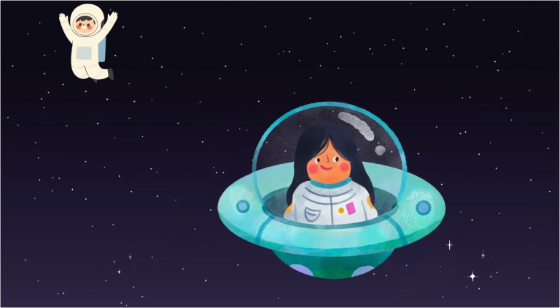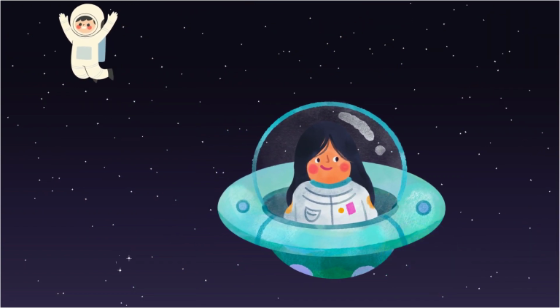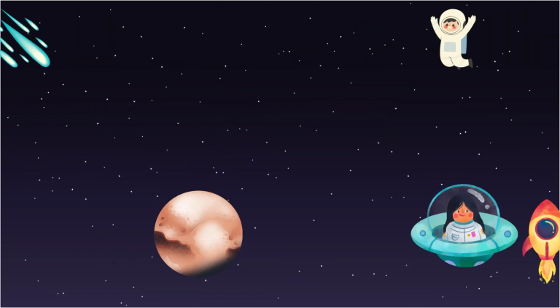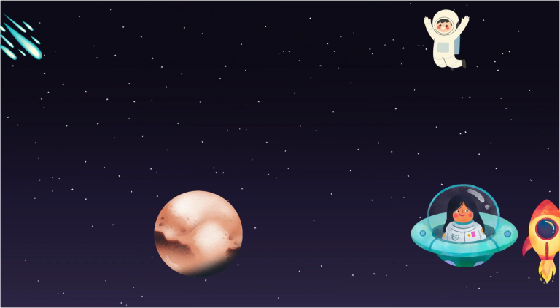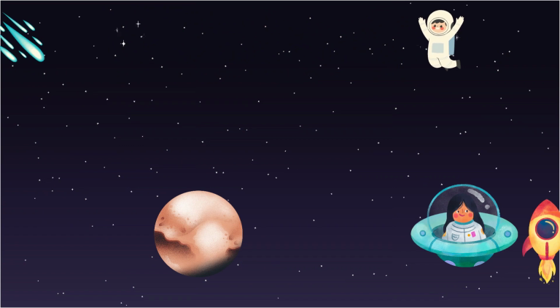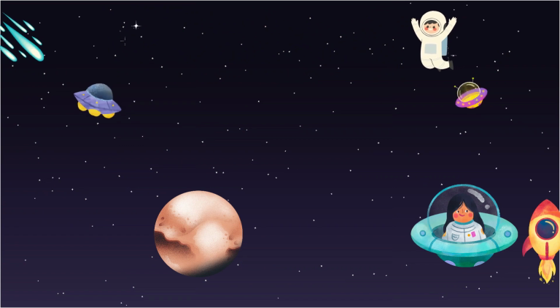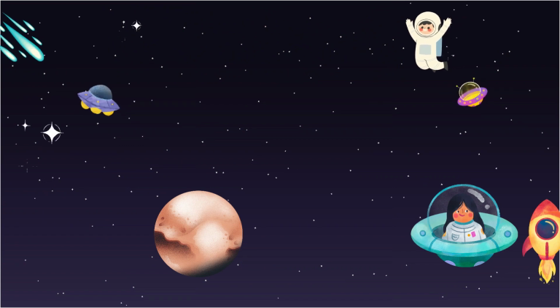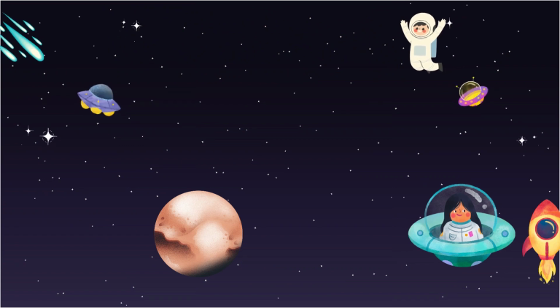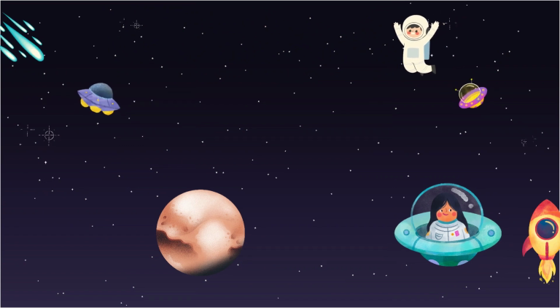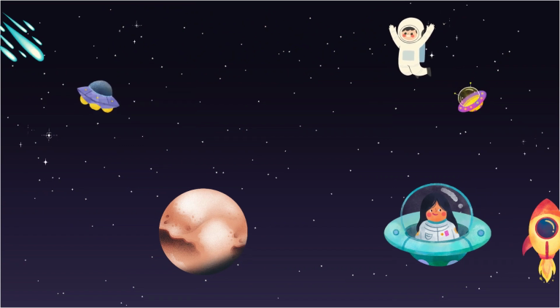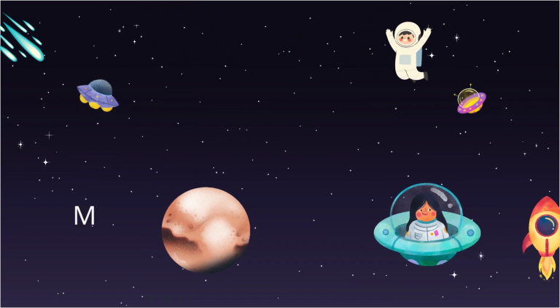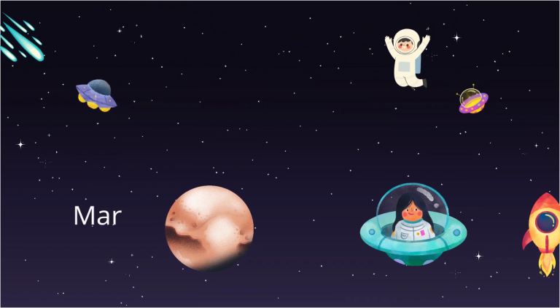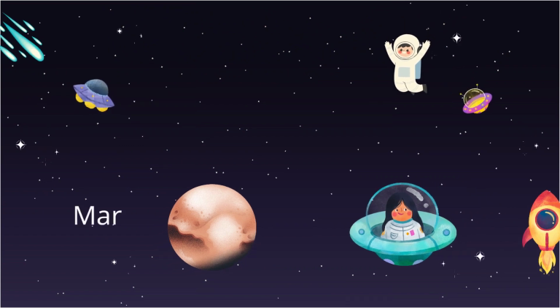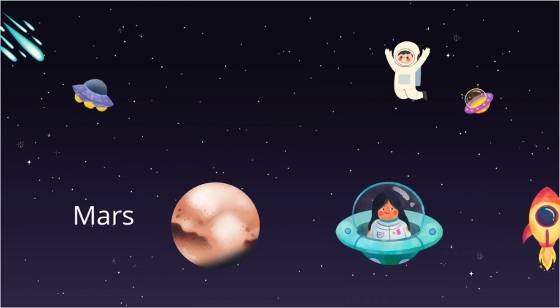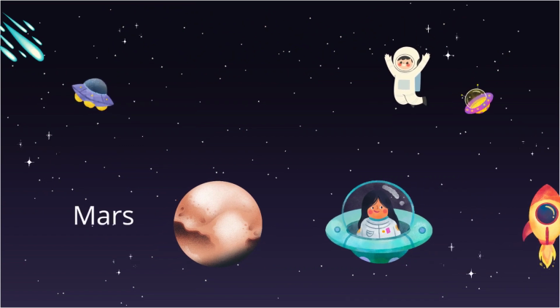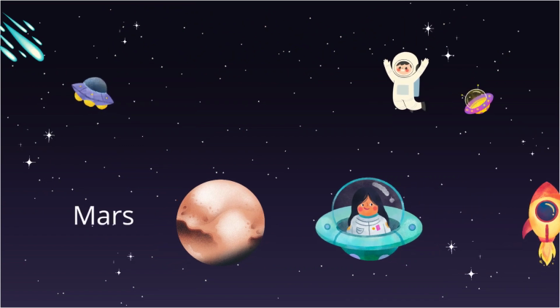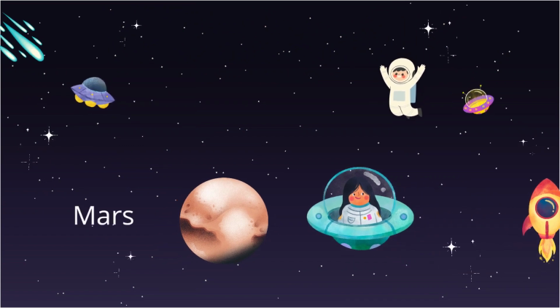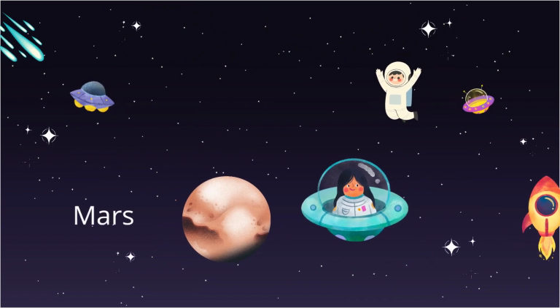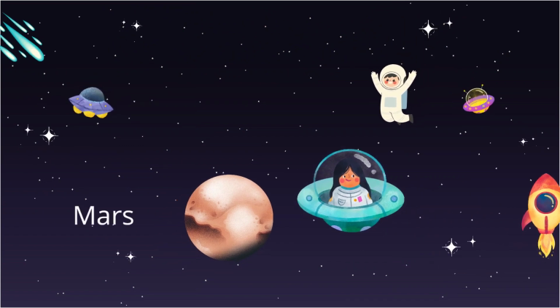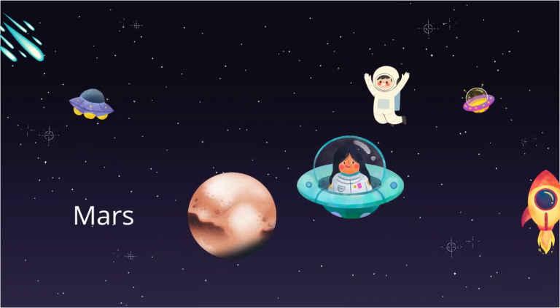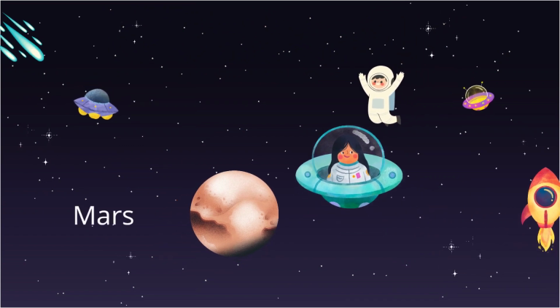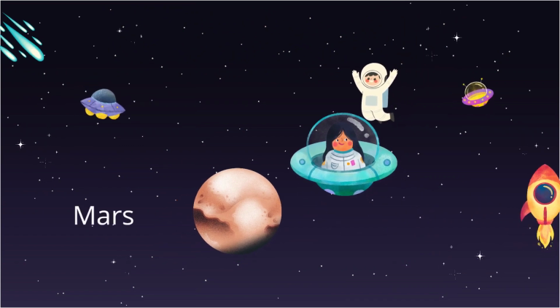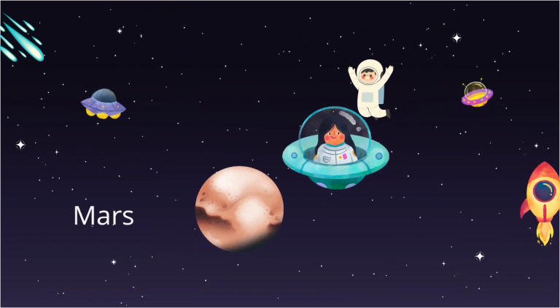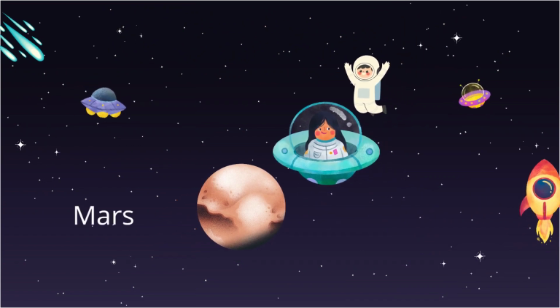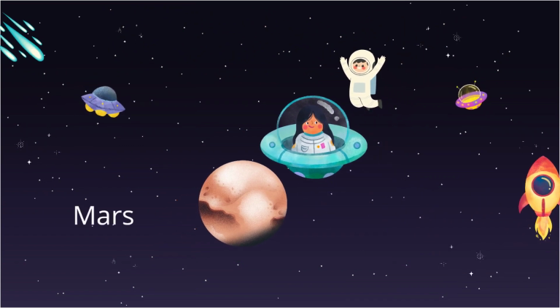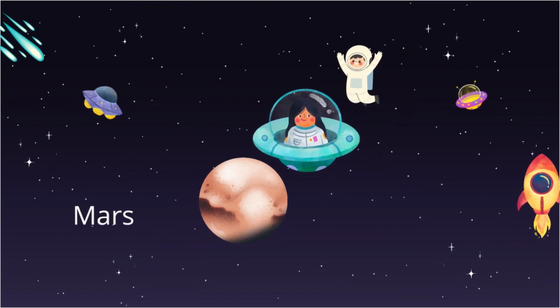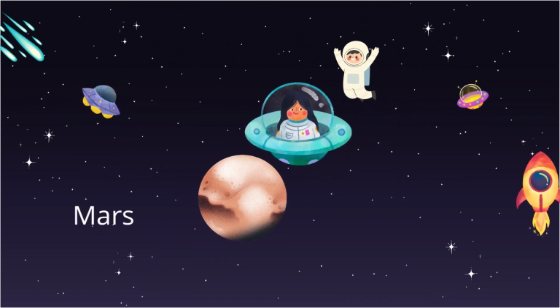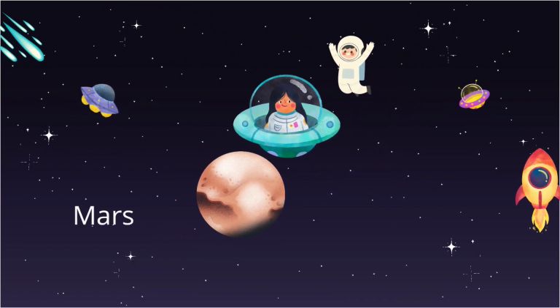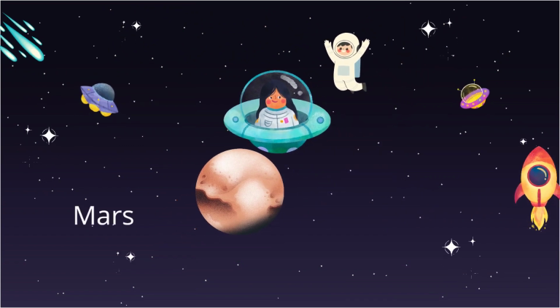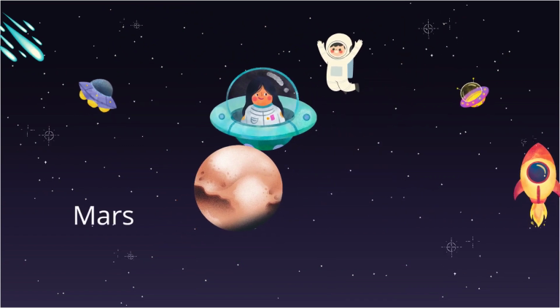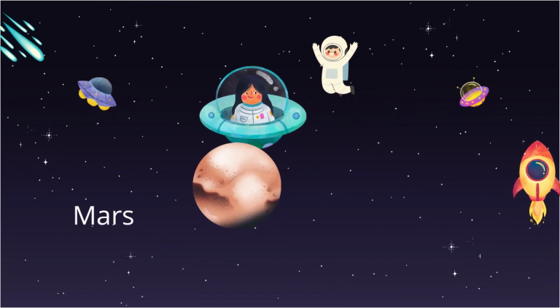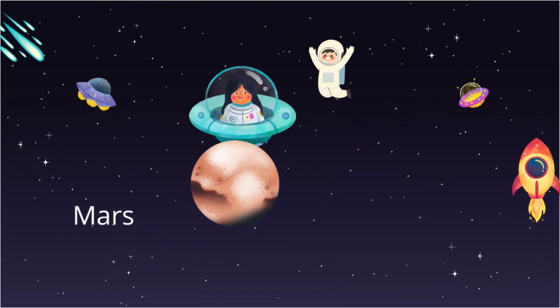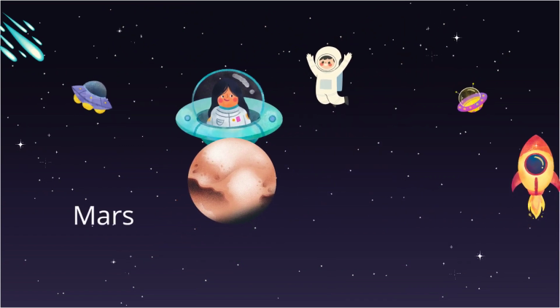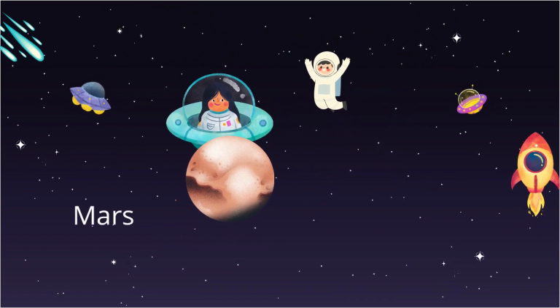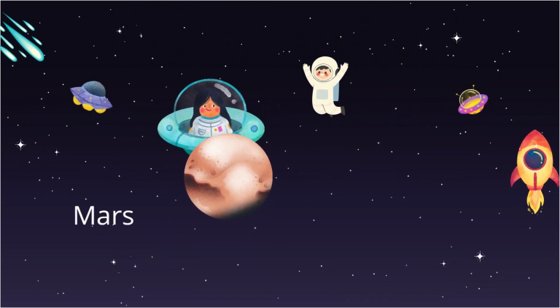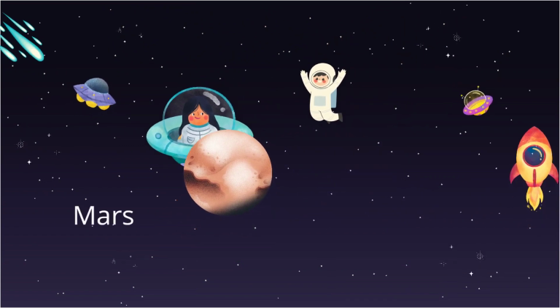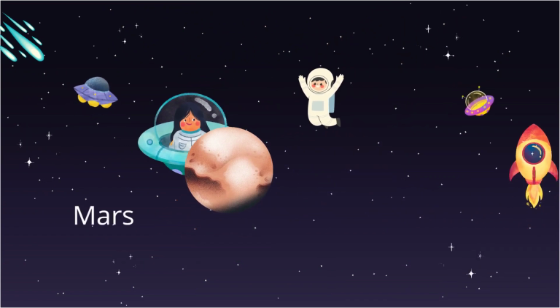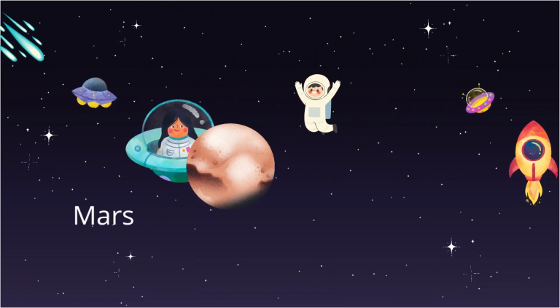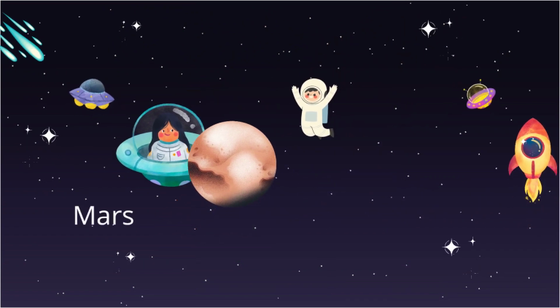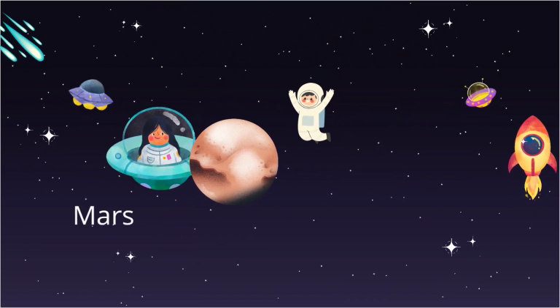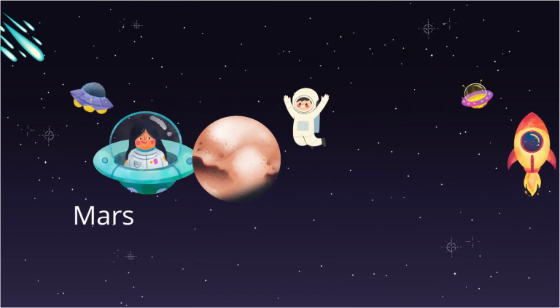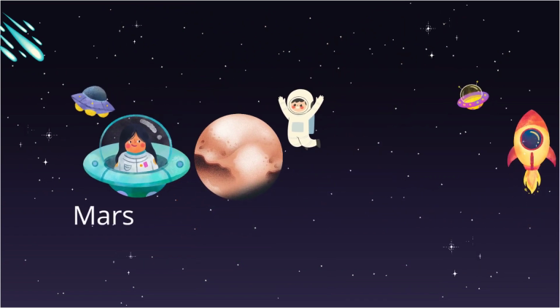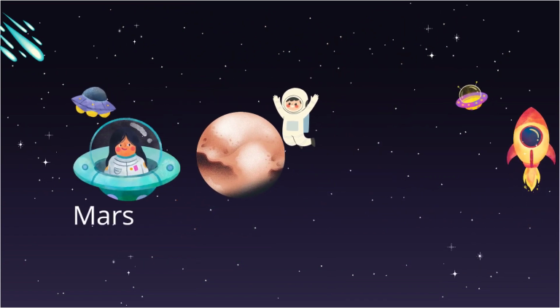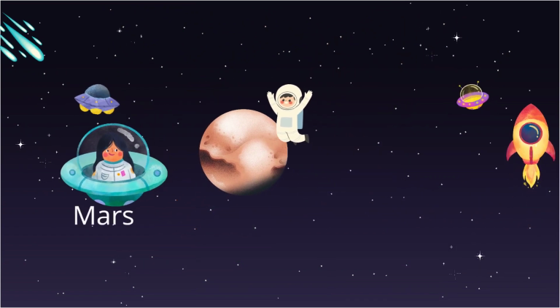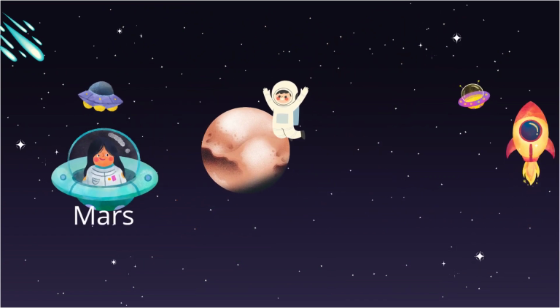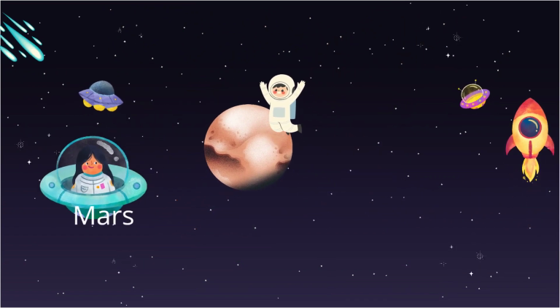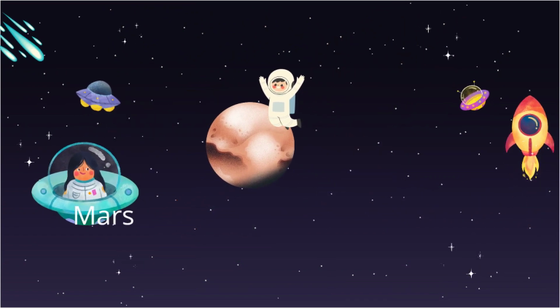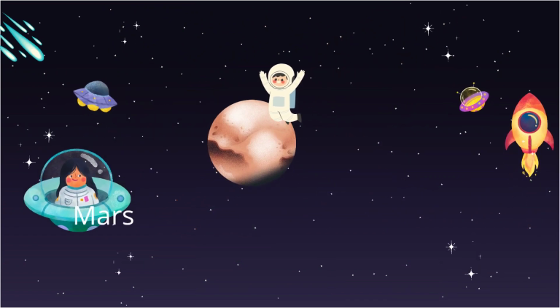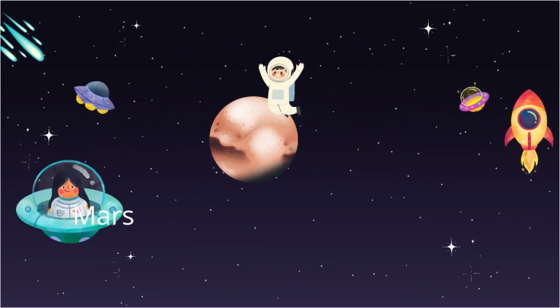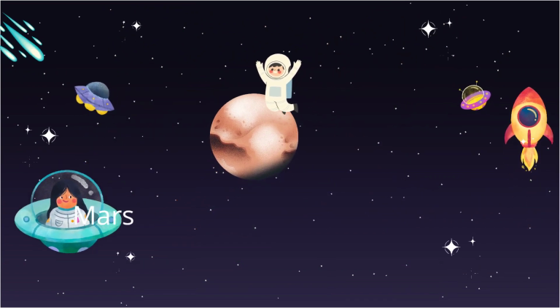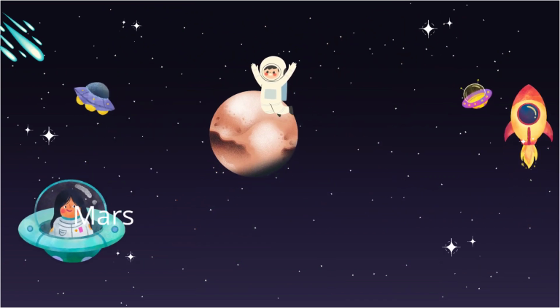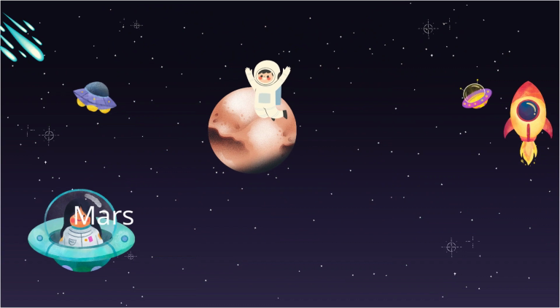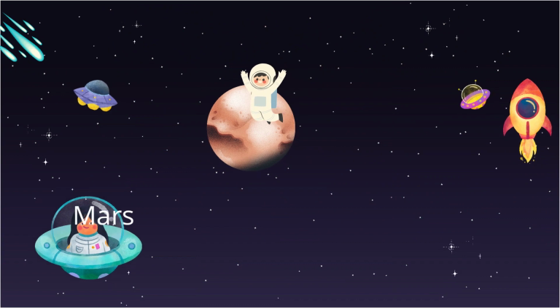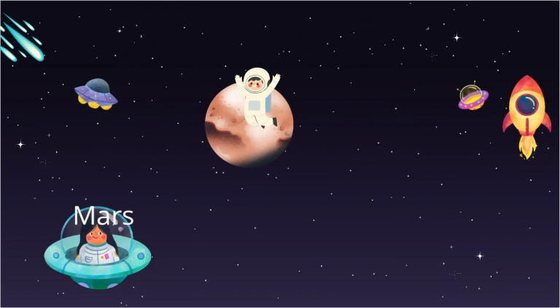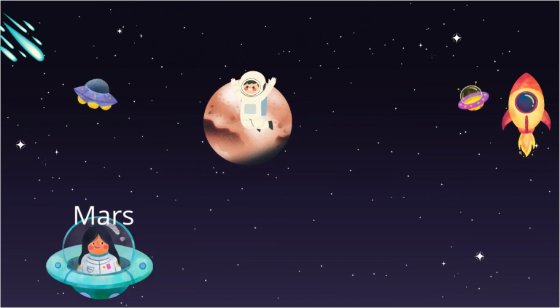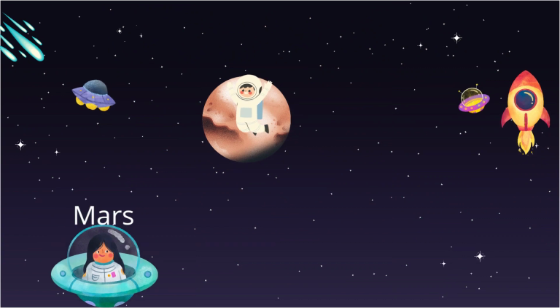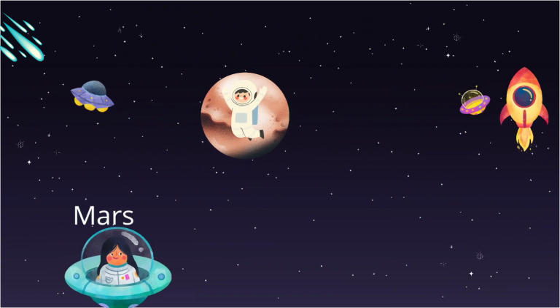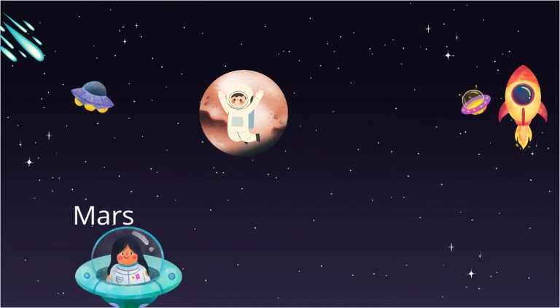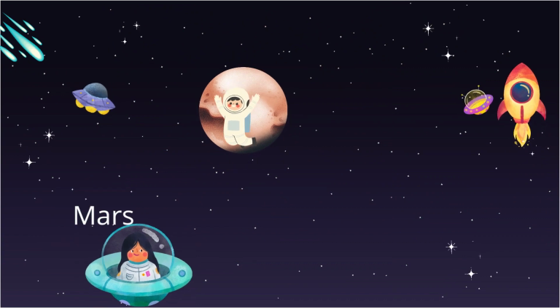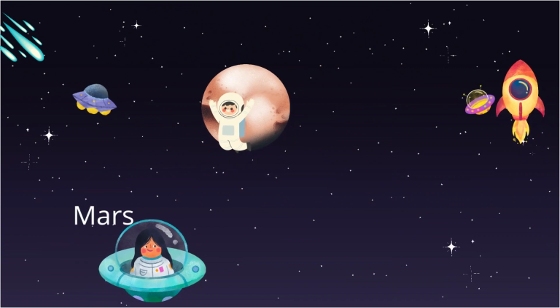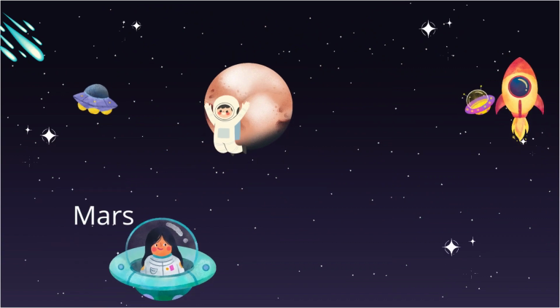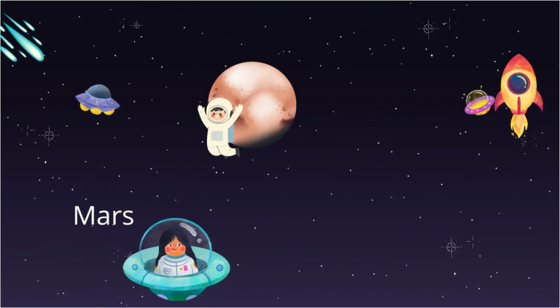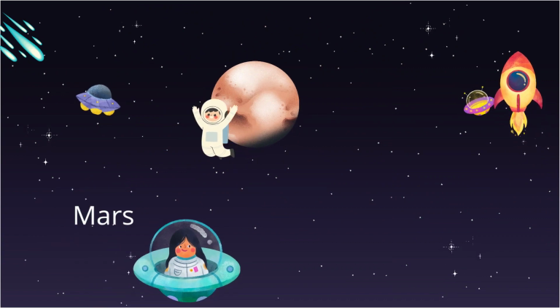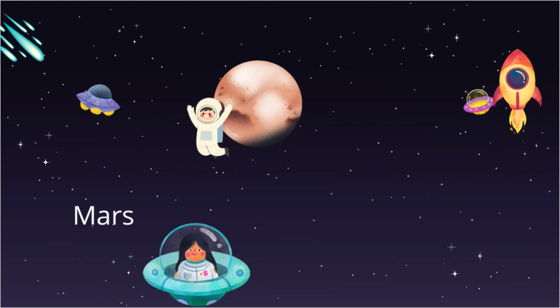Wow, look at this red planet. That's Mars. It's called the red planet. Maybe one day we can visit it.